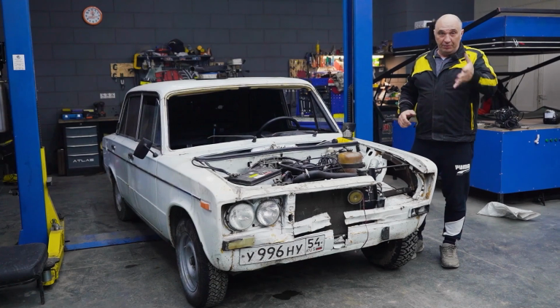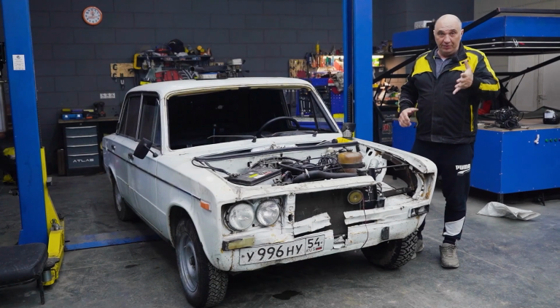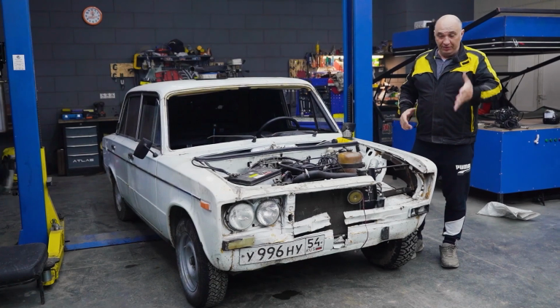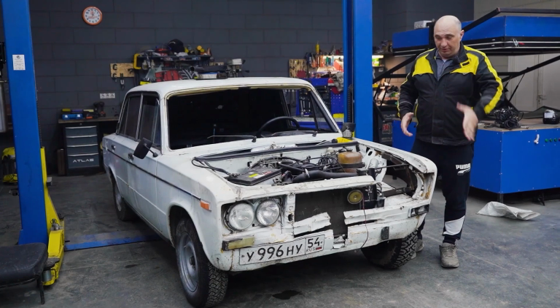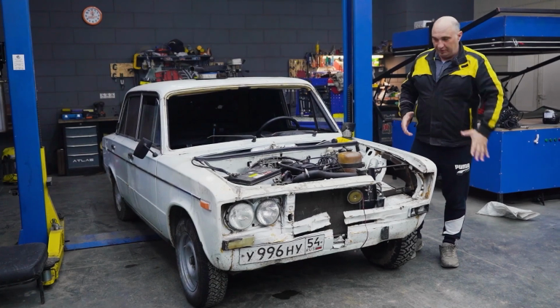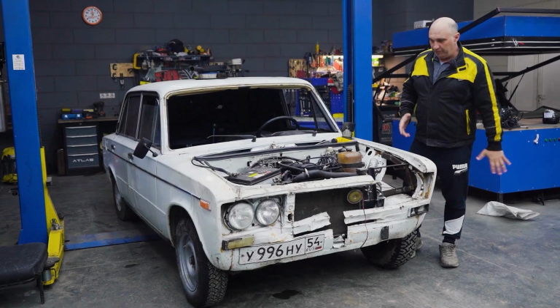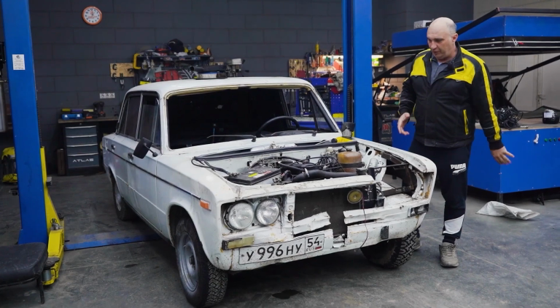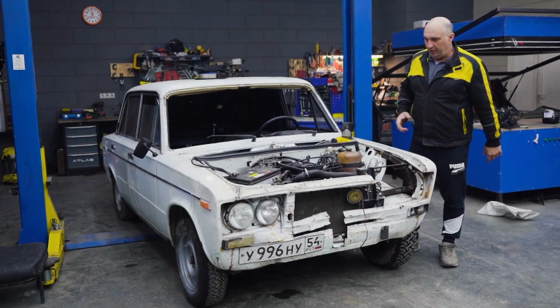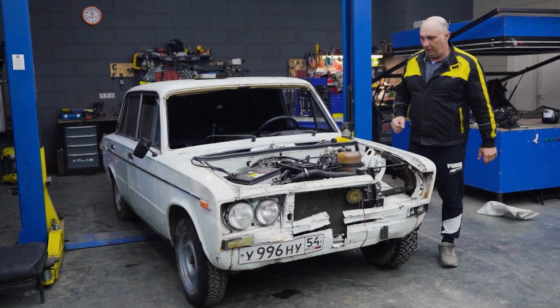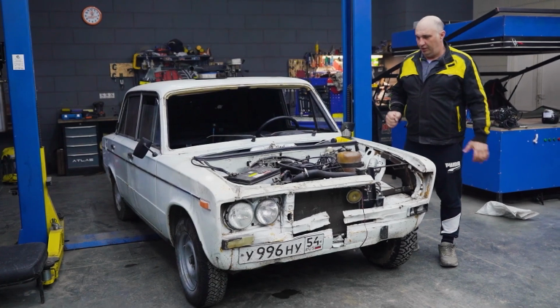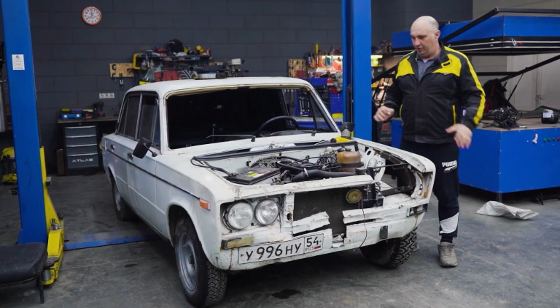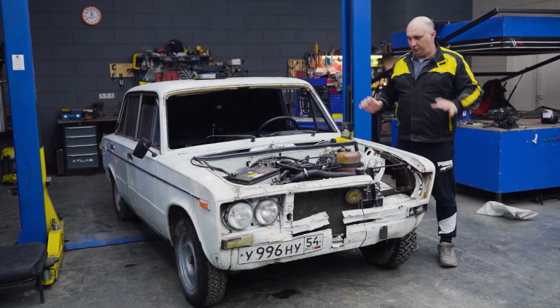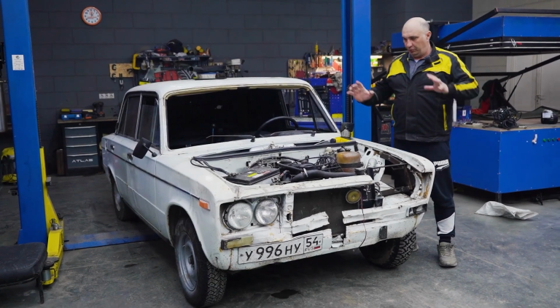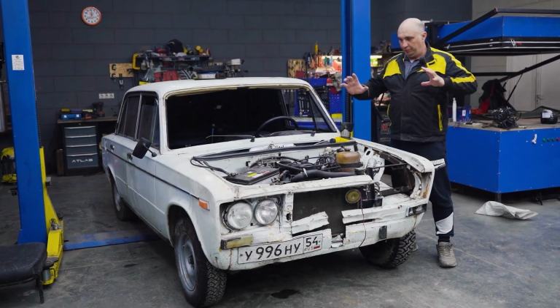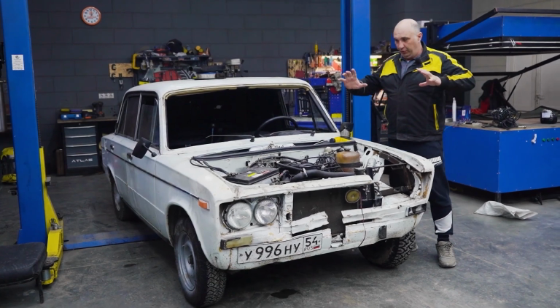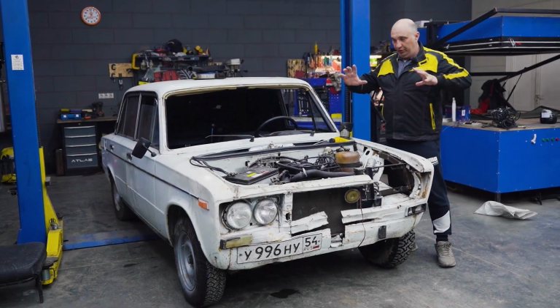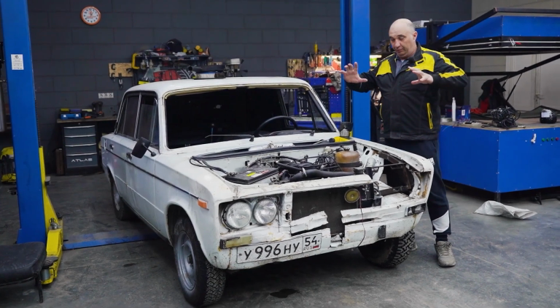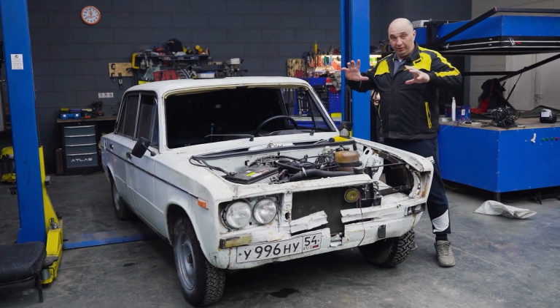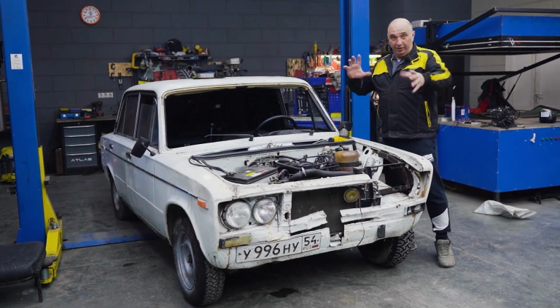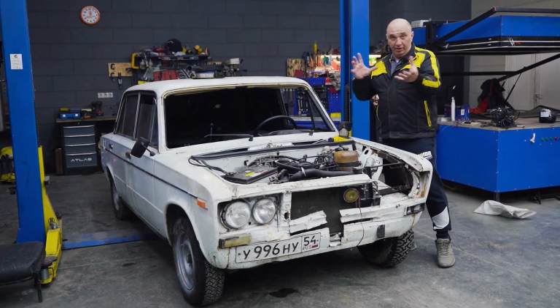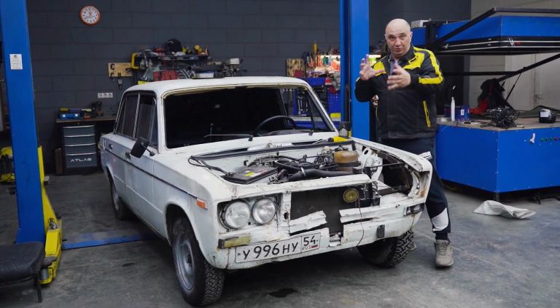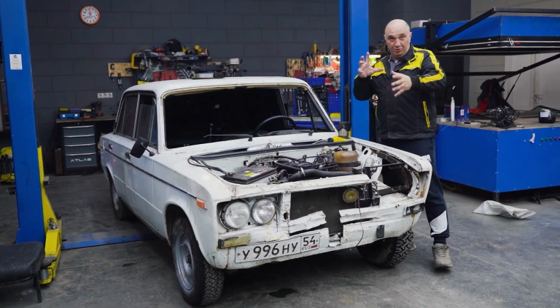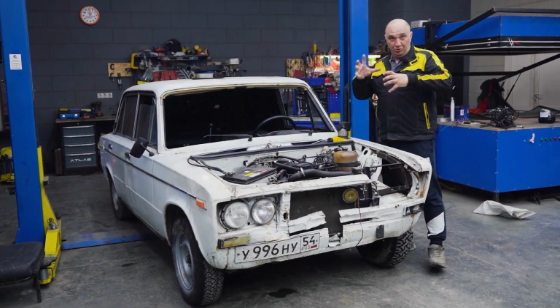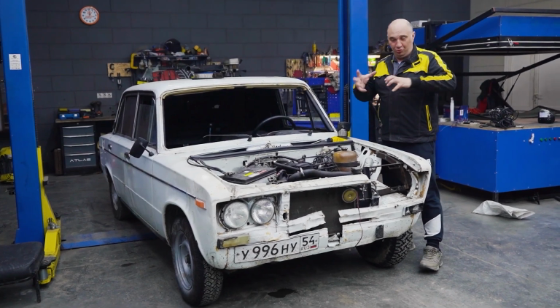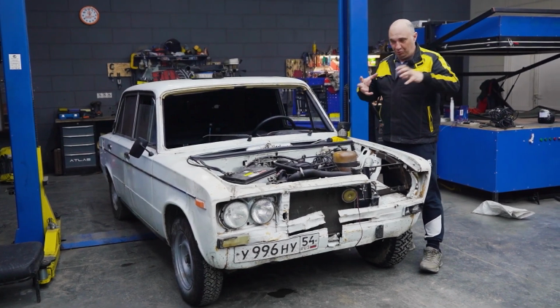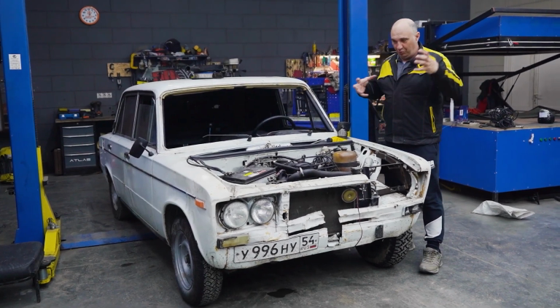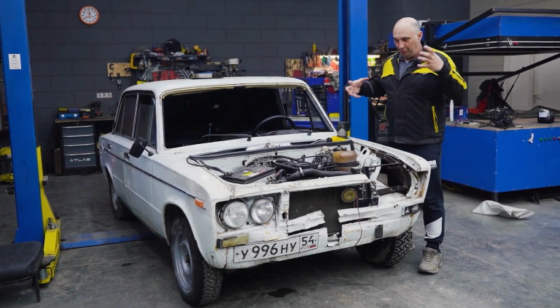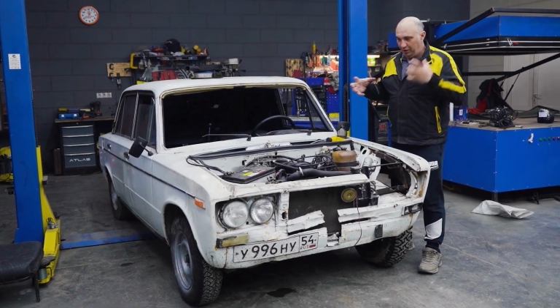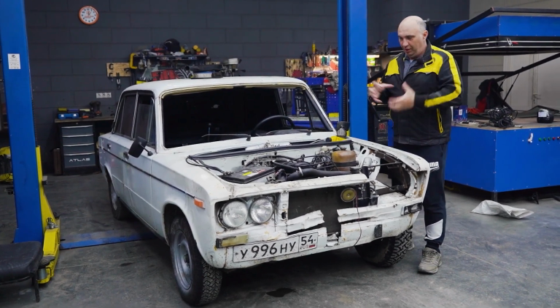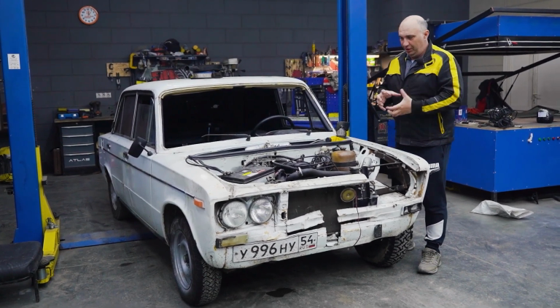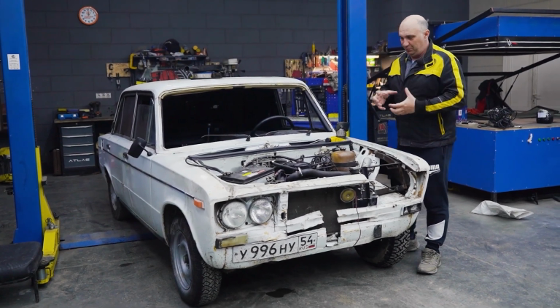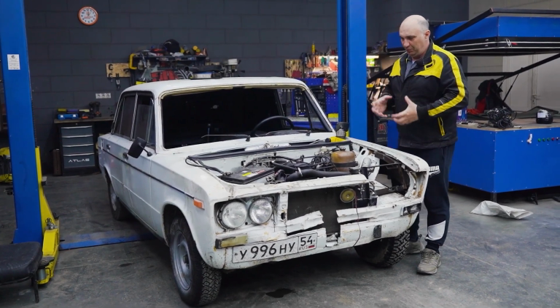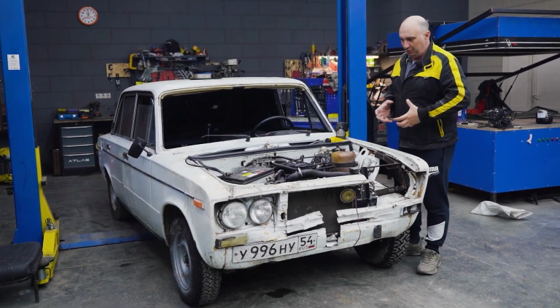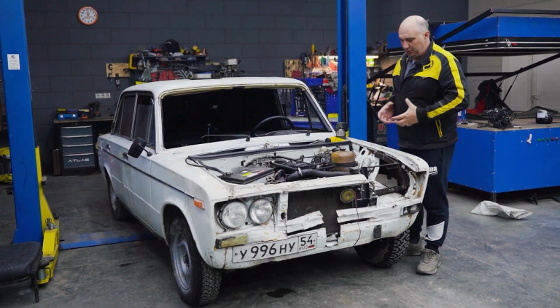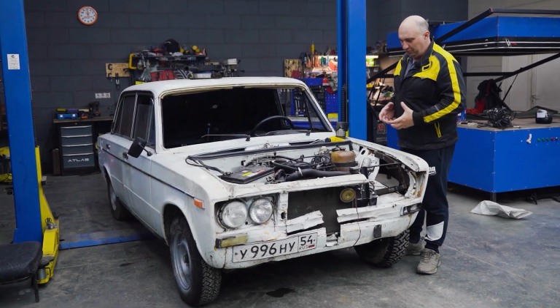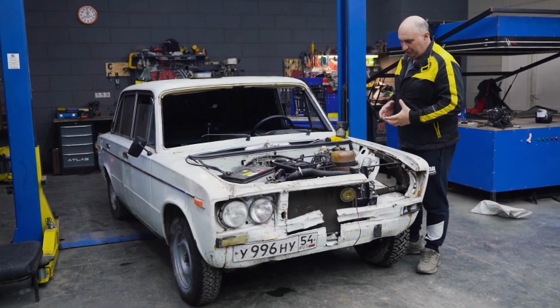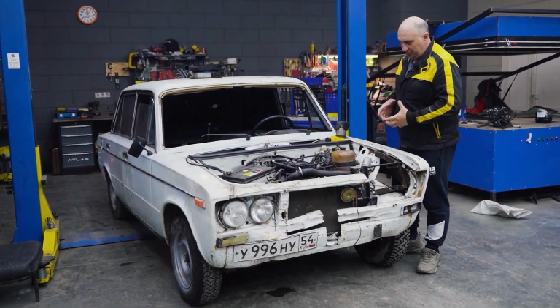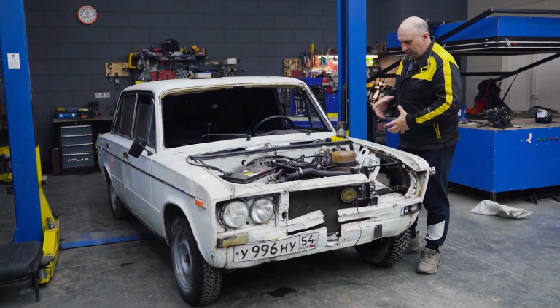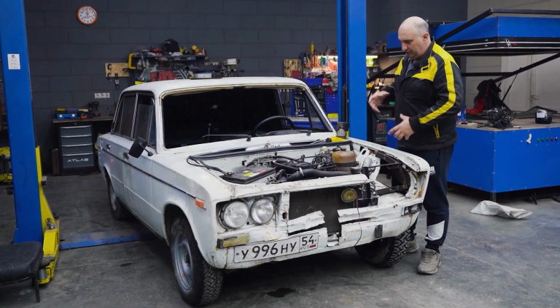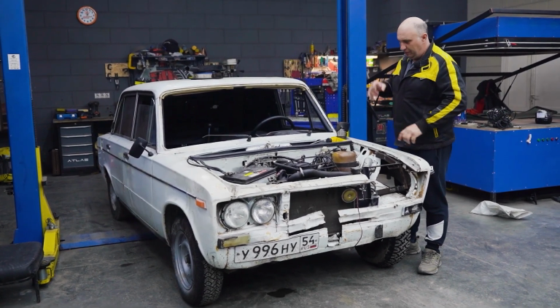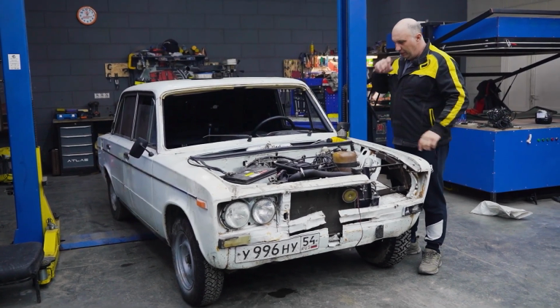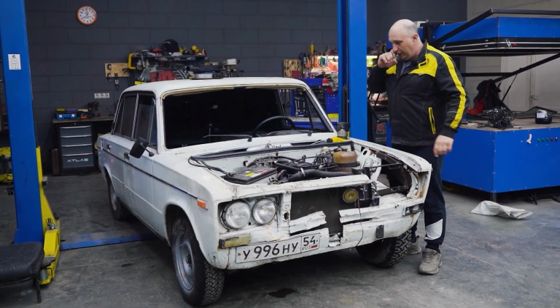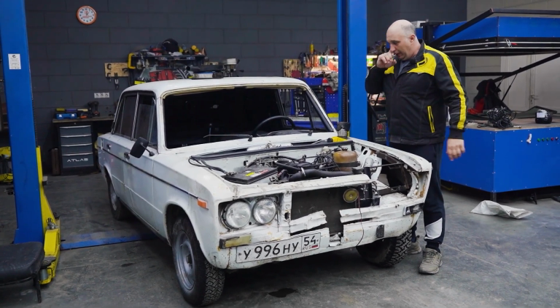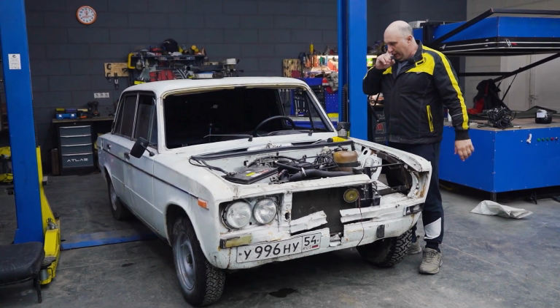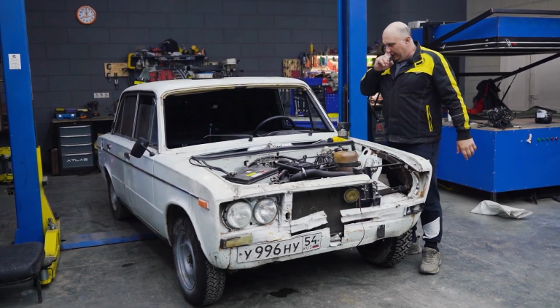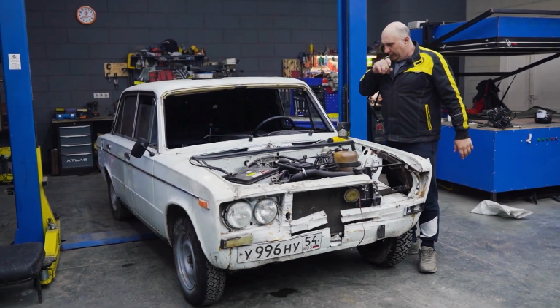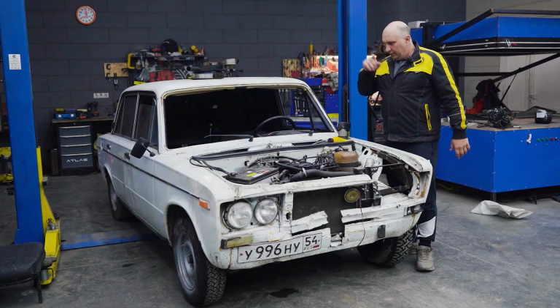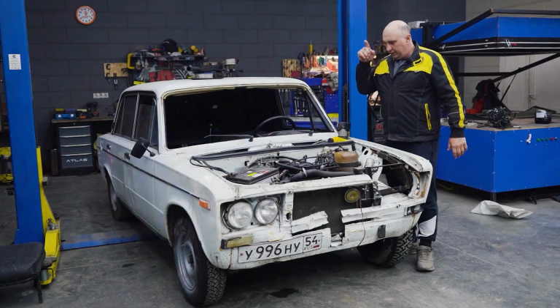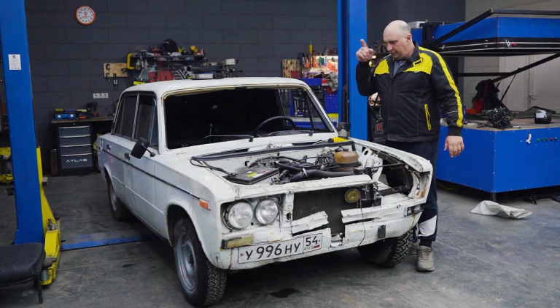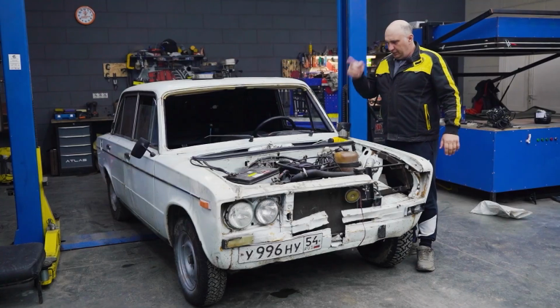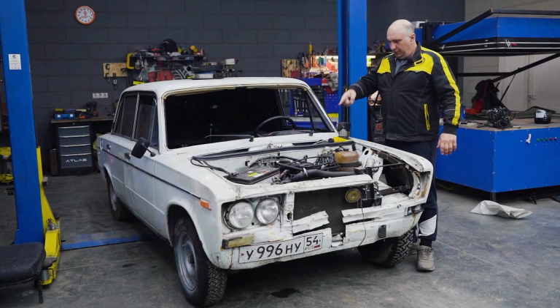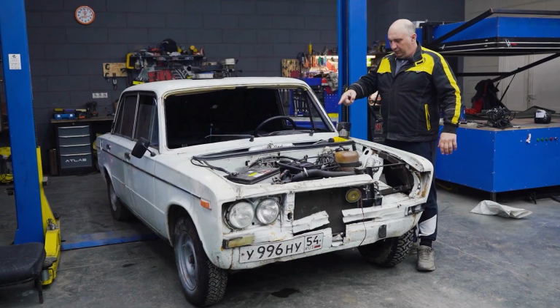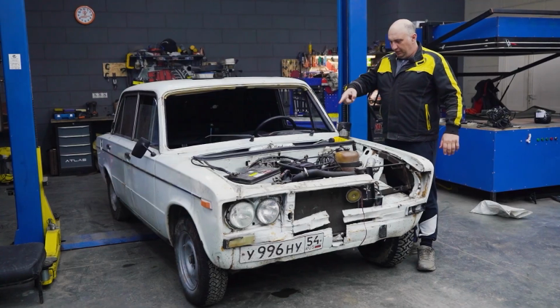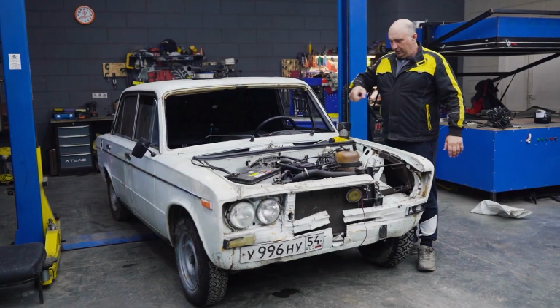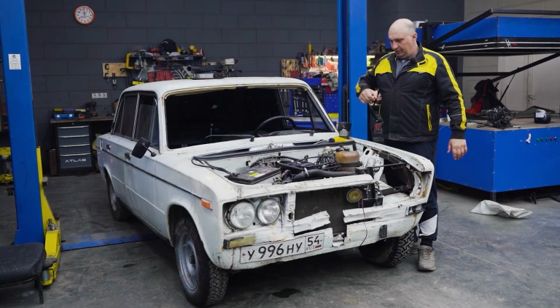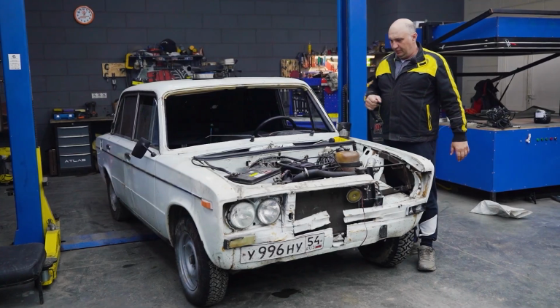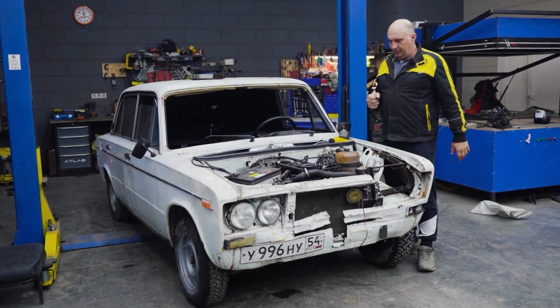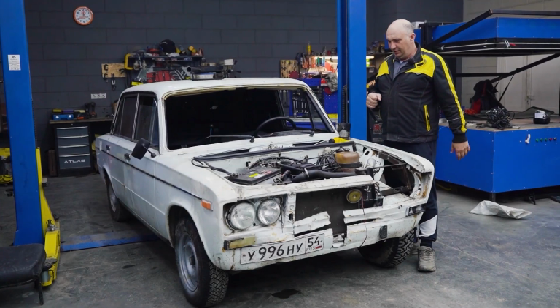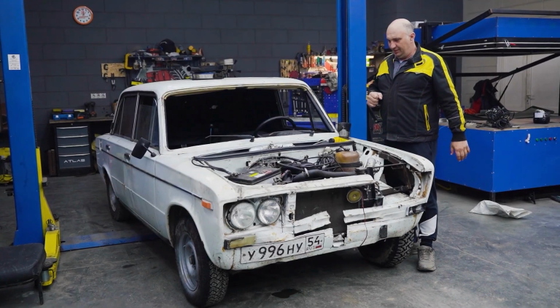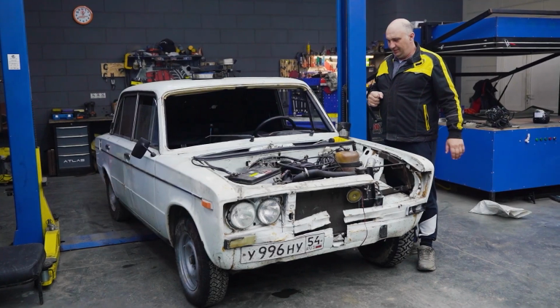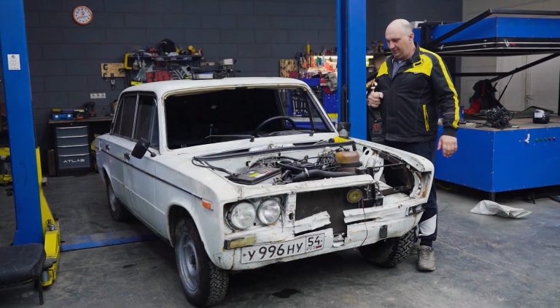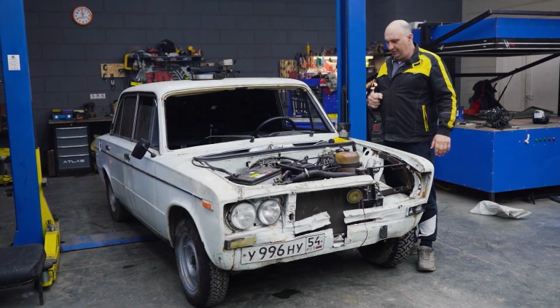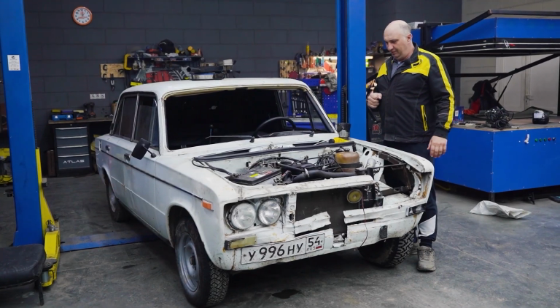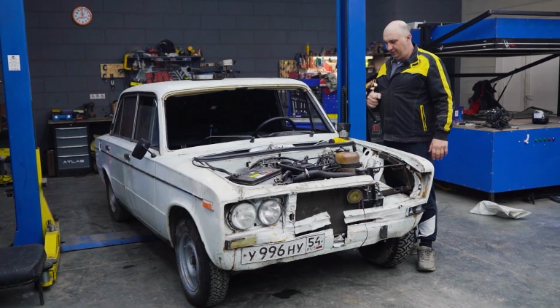Hey there, fellas. In today's episode, I suggest we try experimenting with a Lada motor.